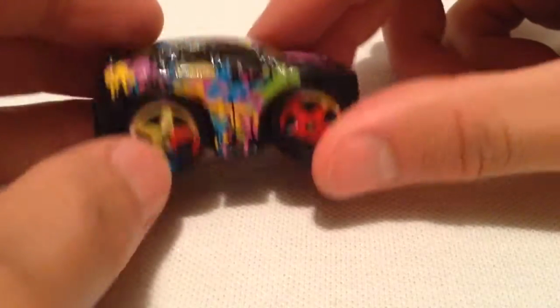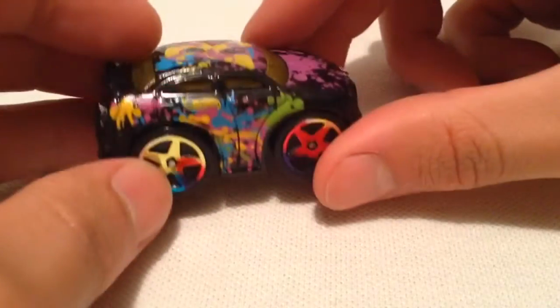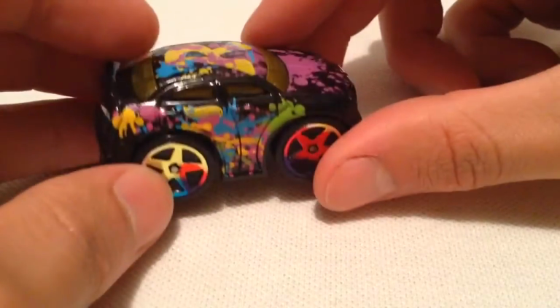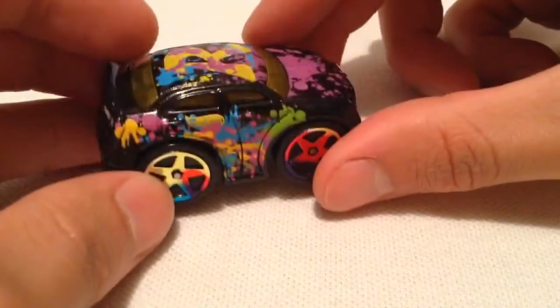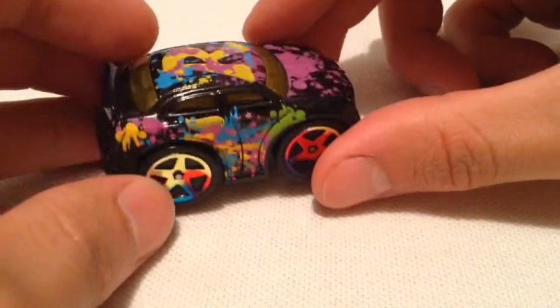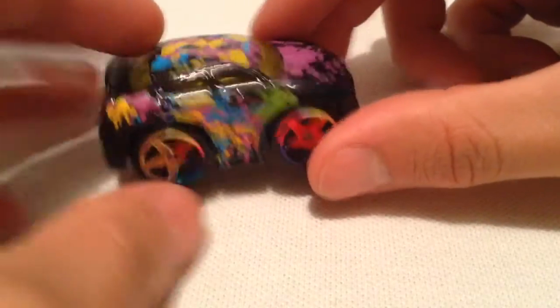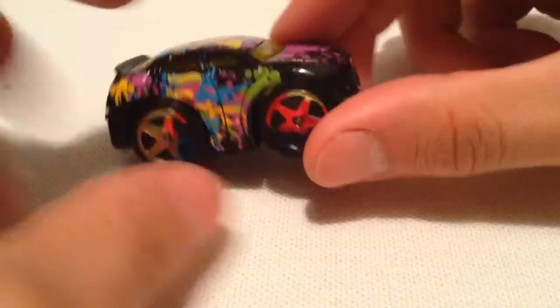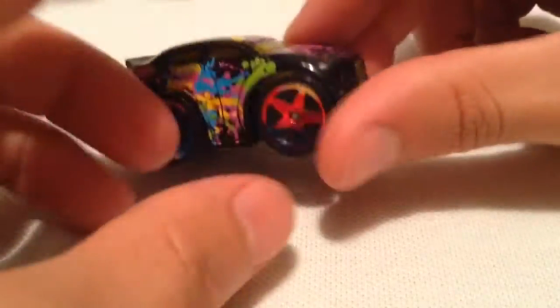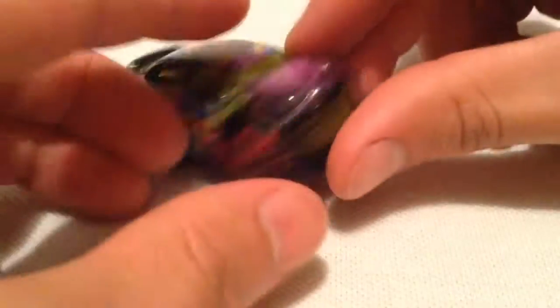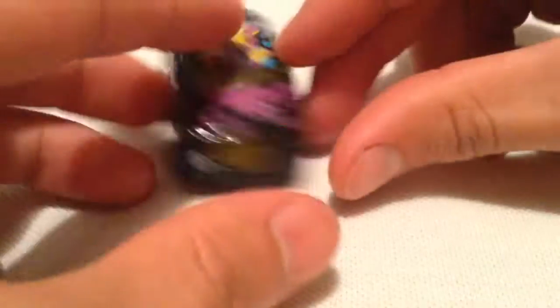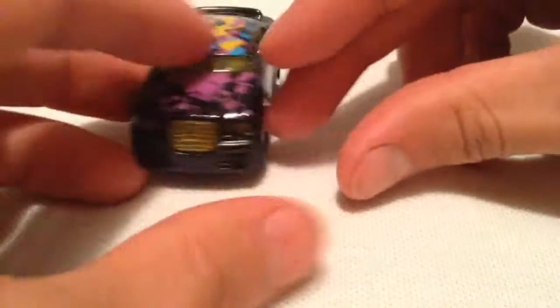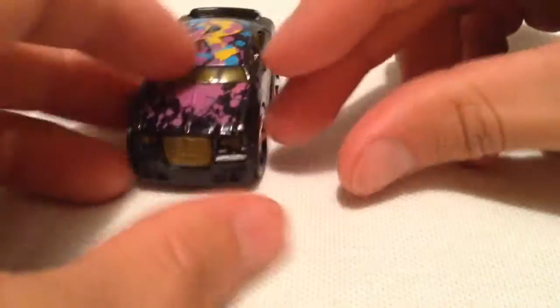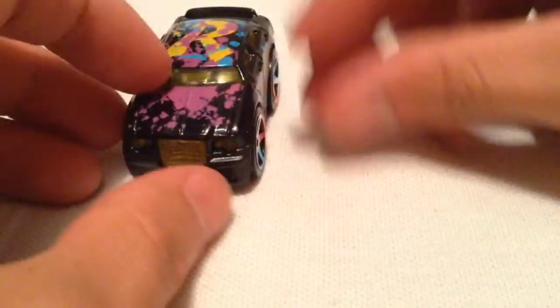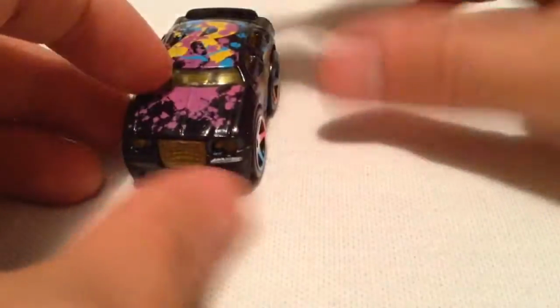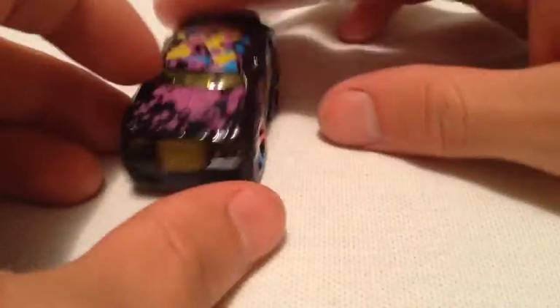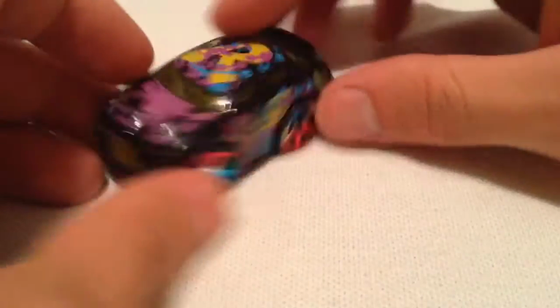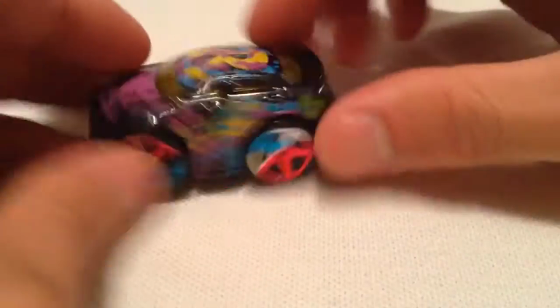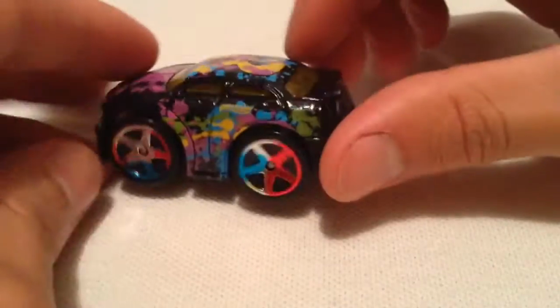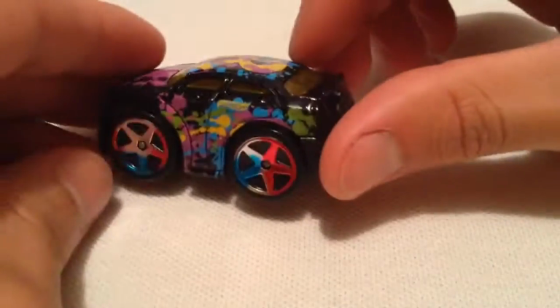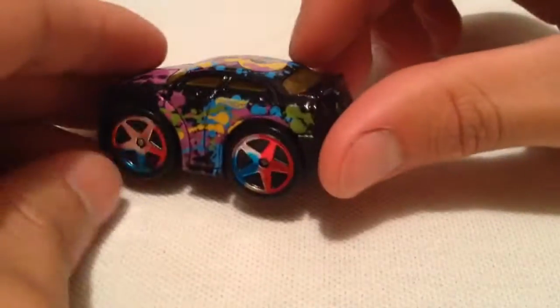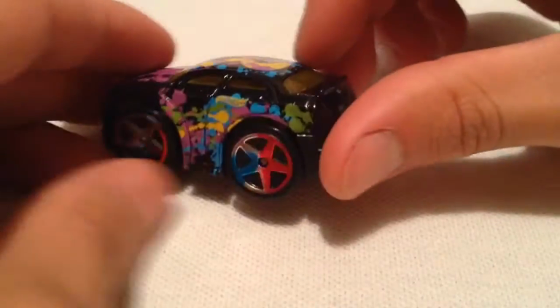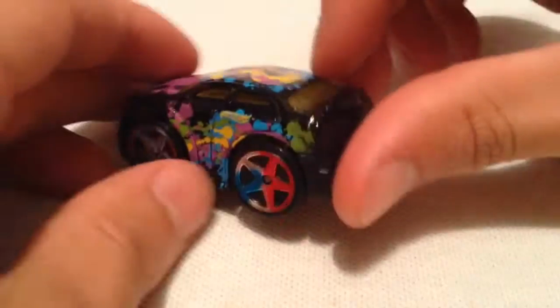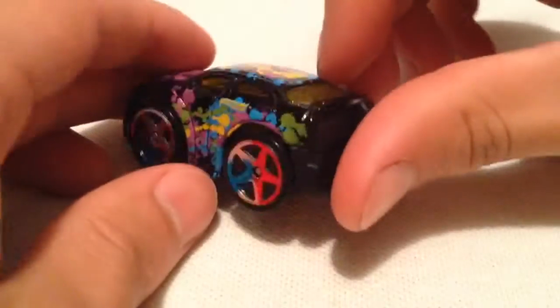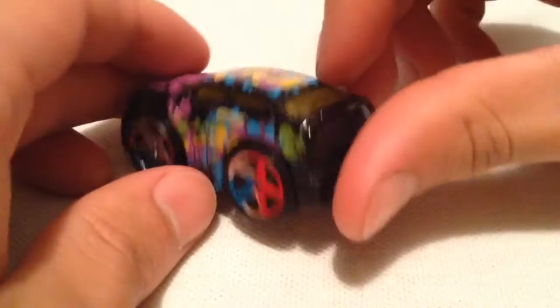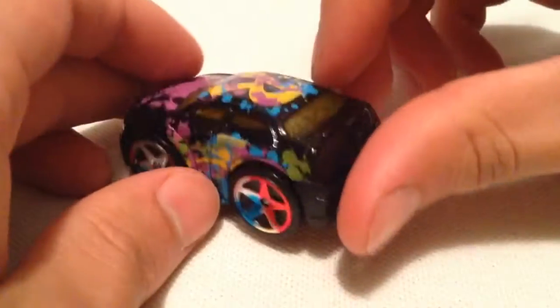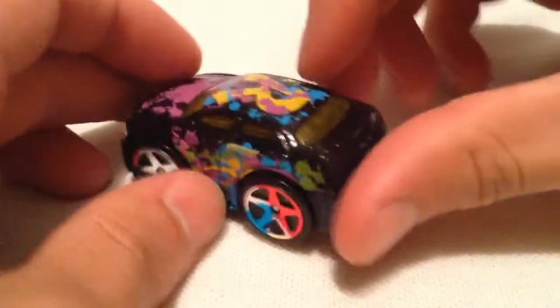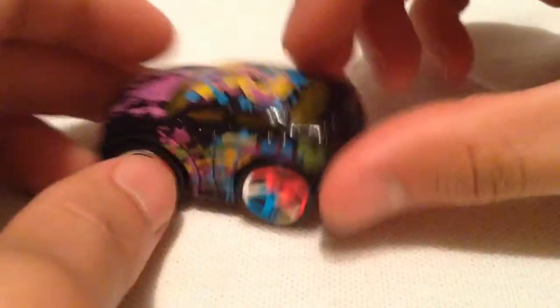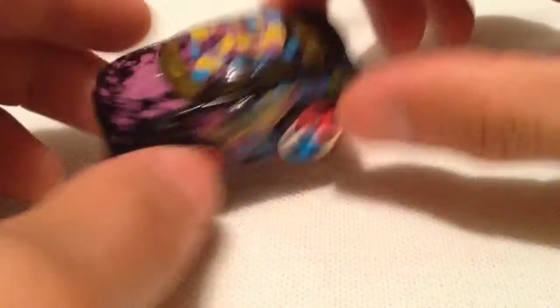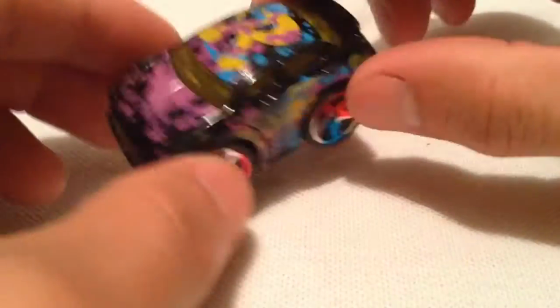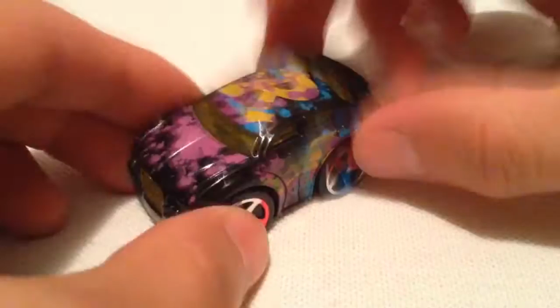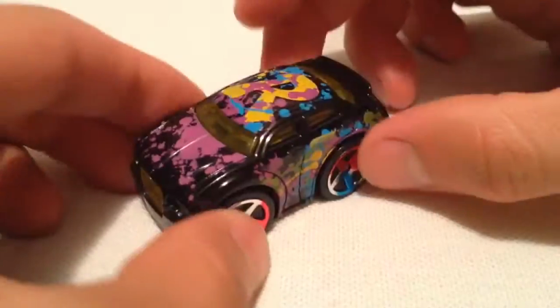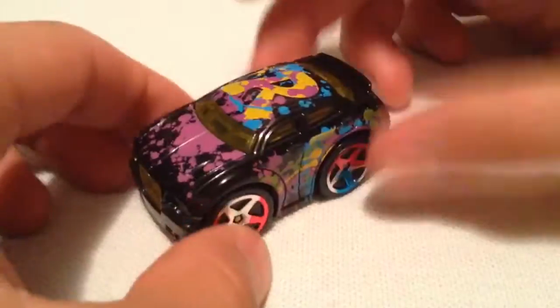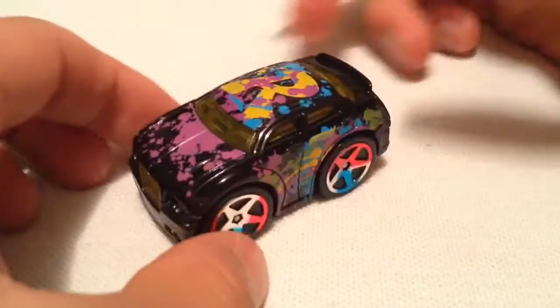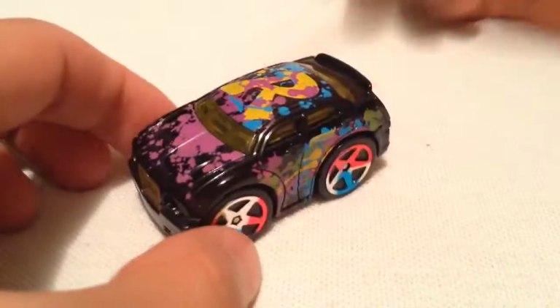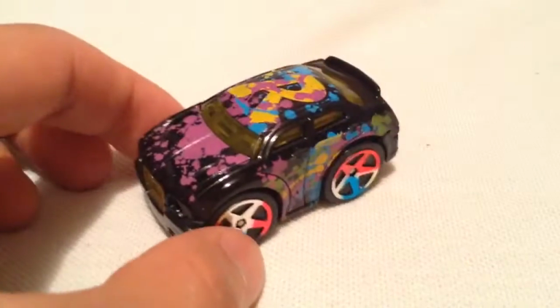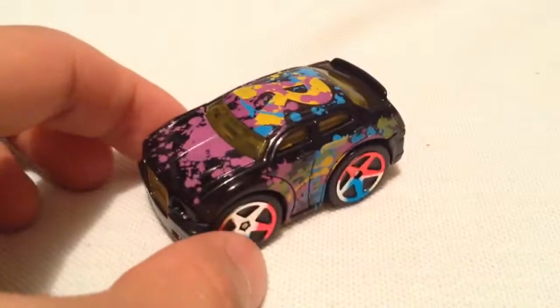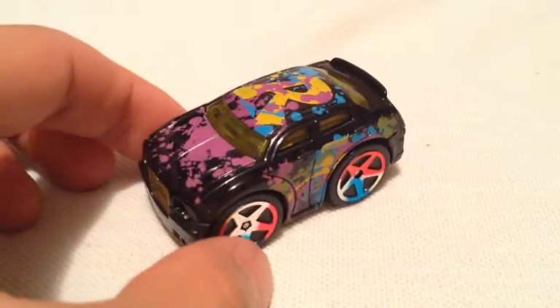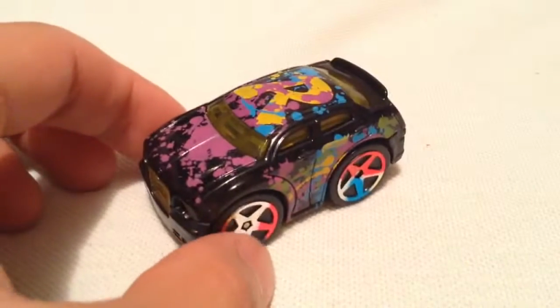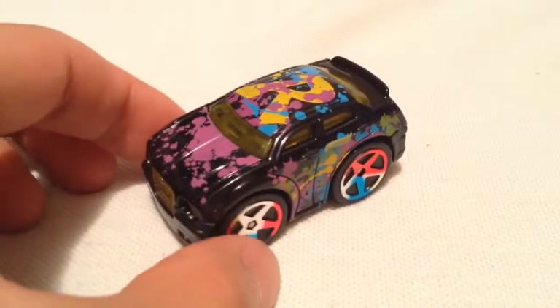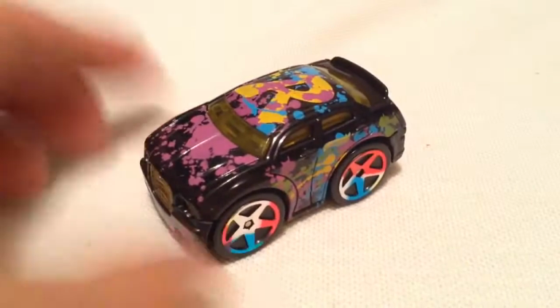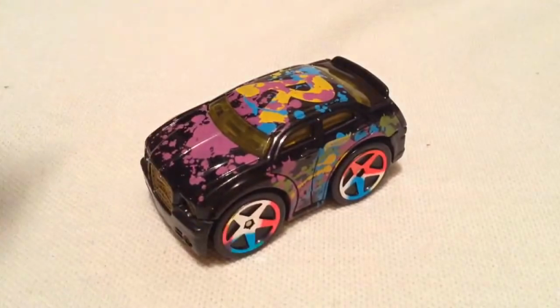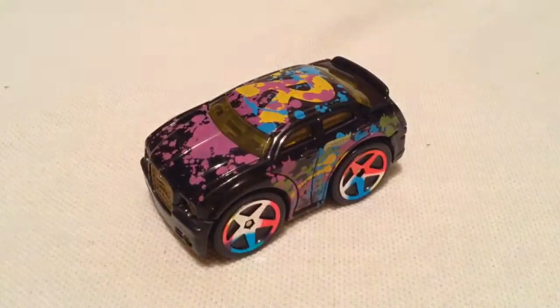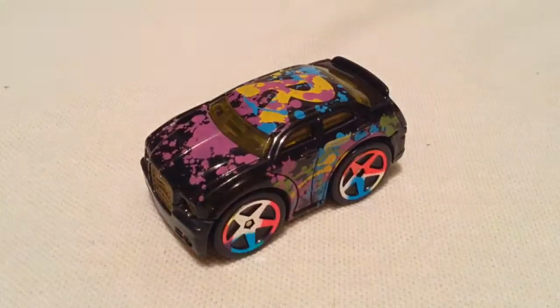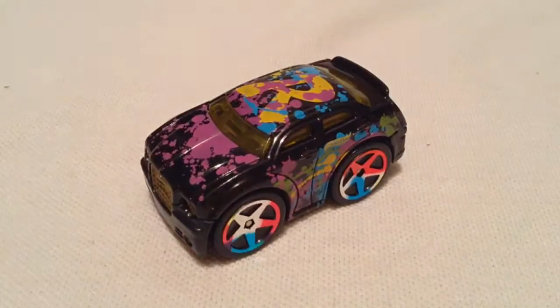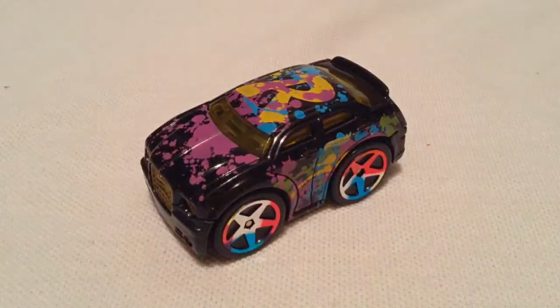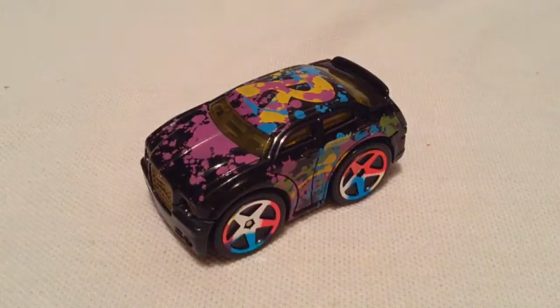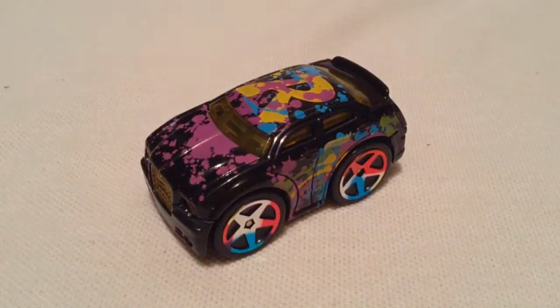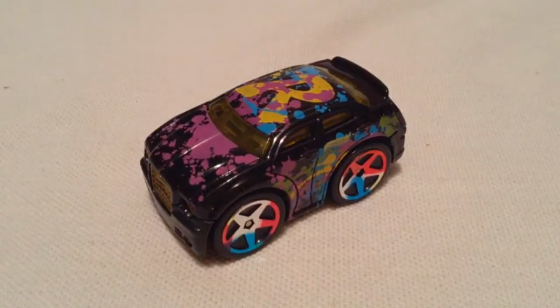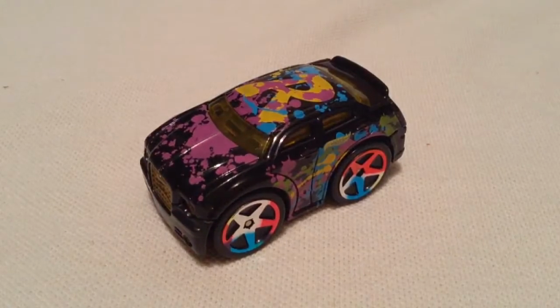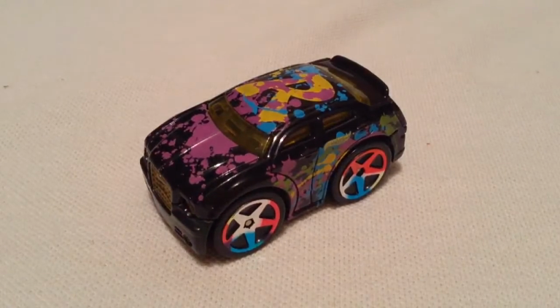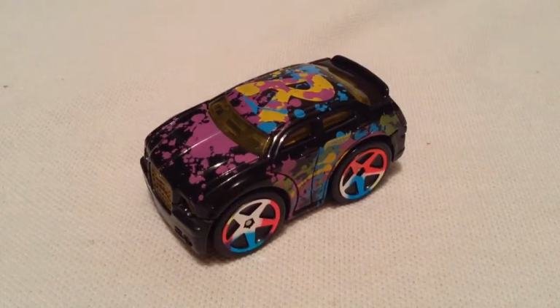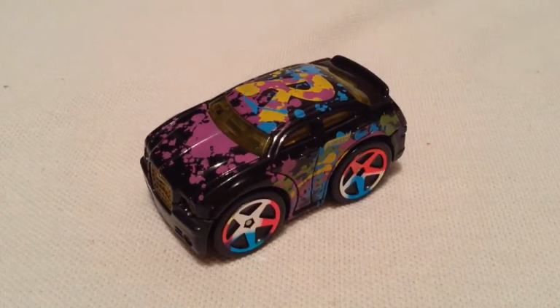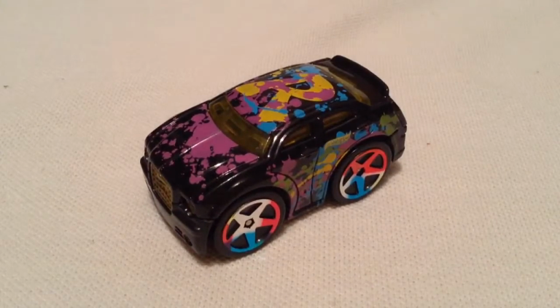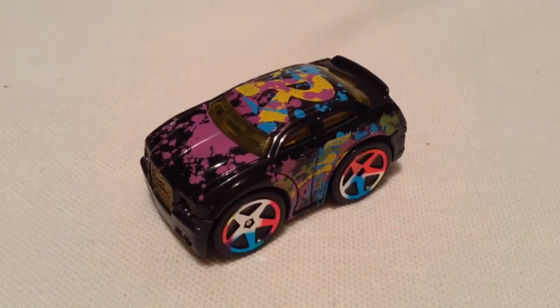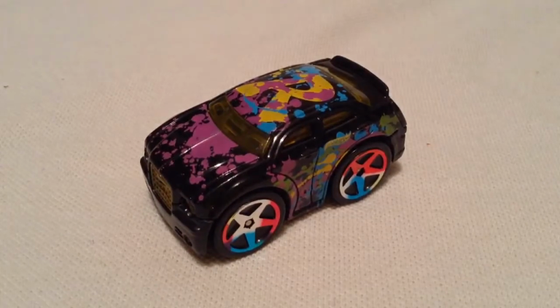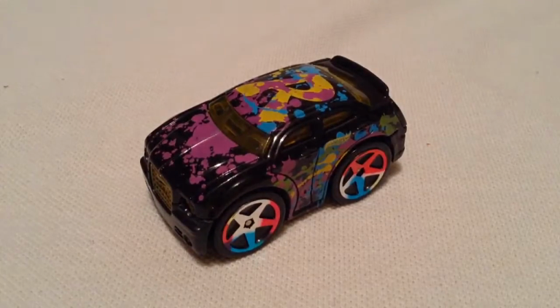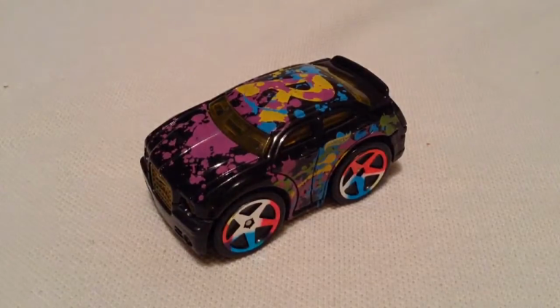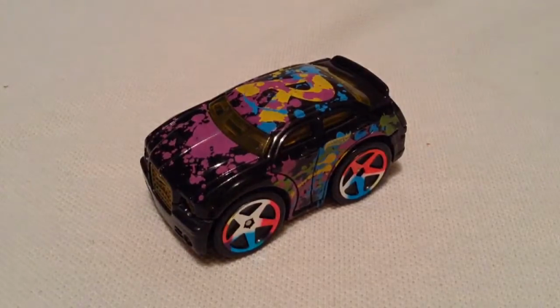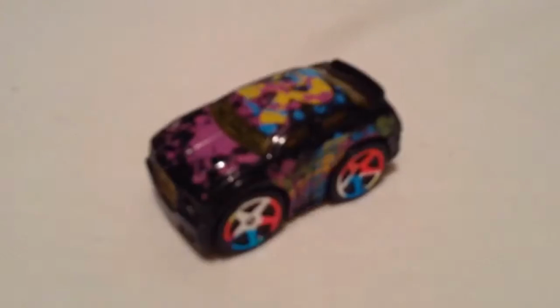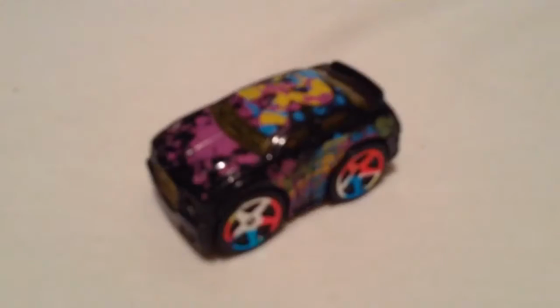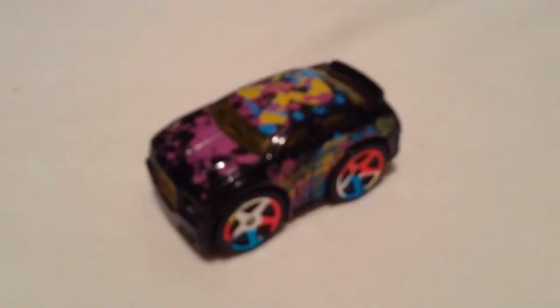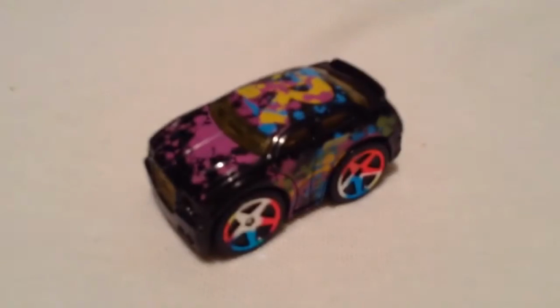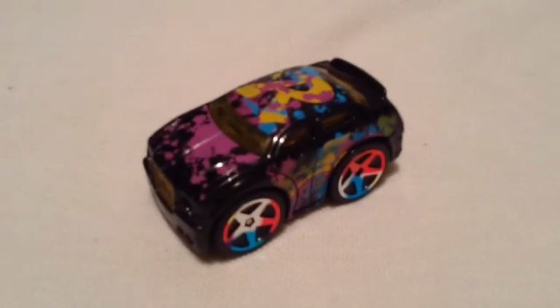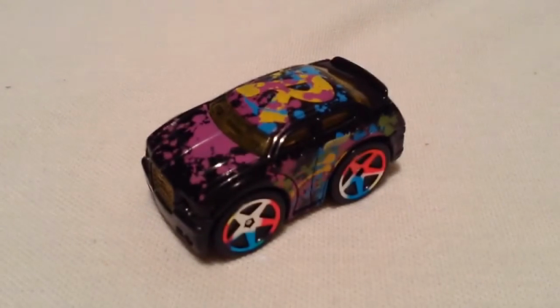Just check out how big those tires are. But anyways, there you have it. Thanks for watching. Please check out my other videos. Bye-bye.